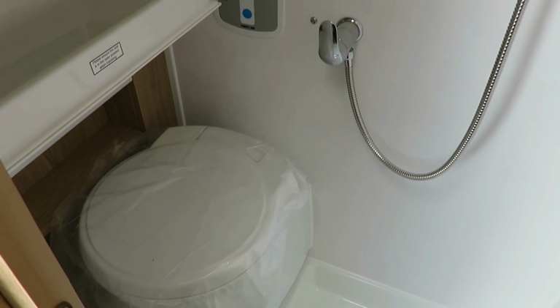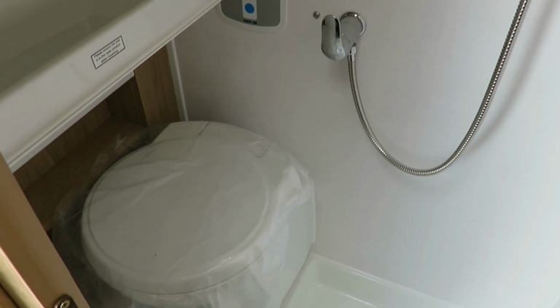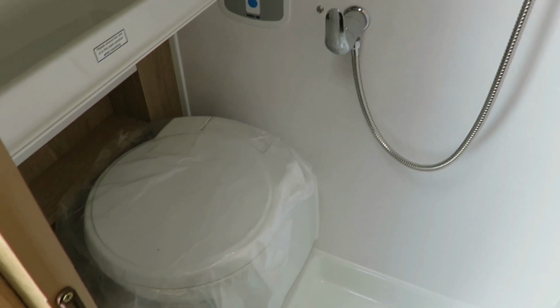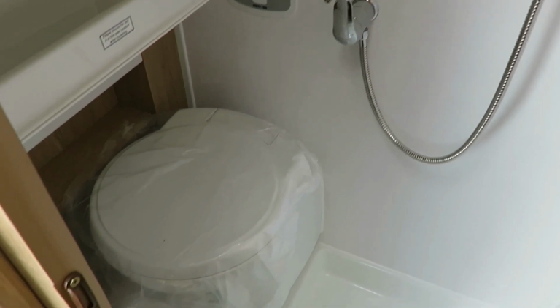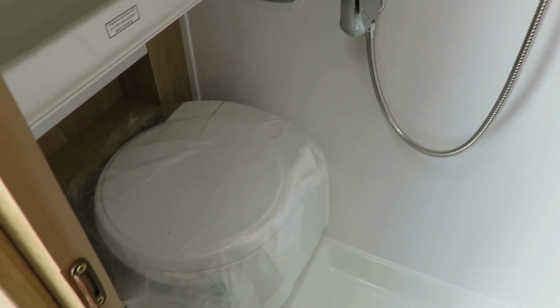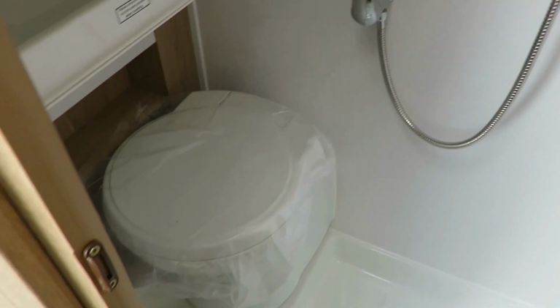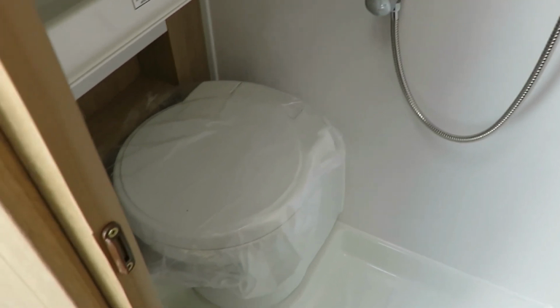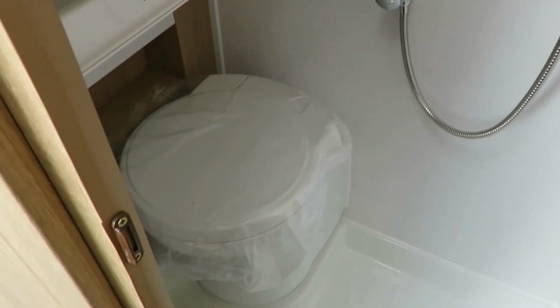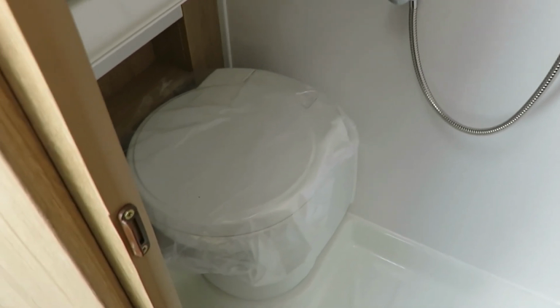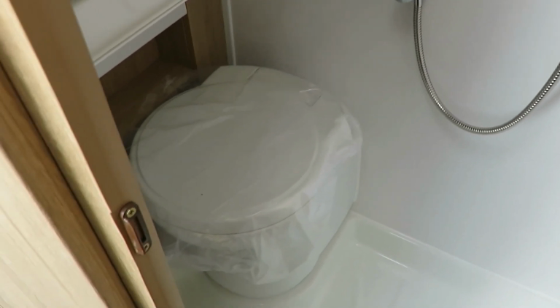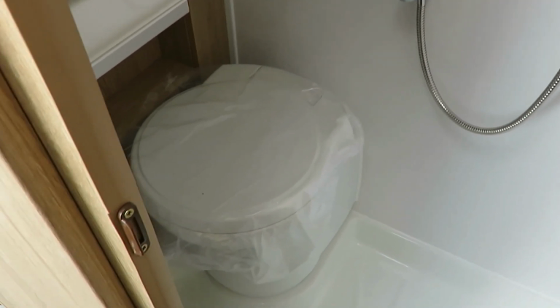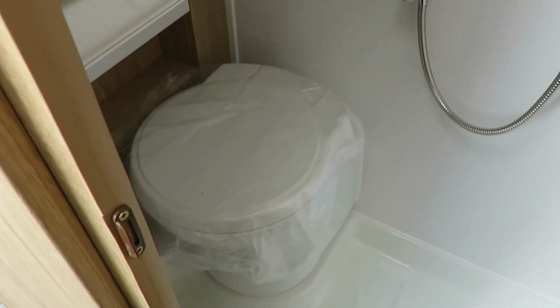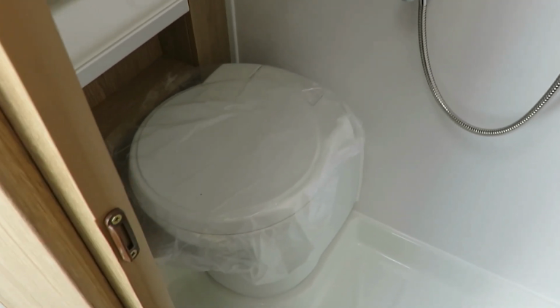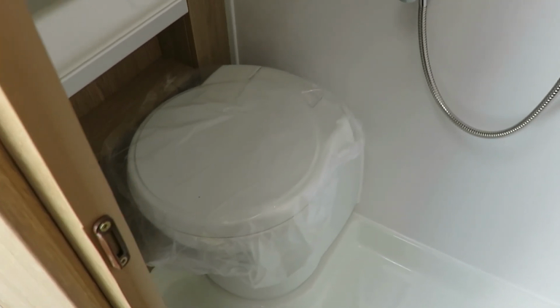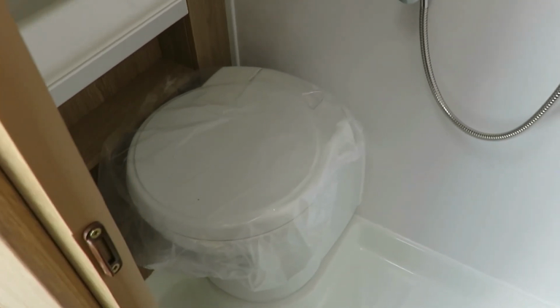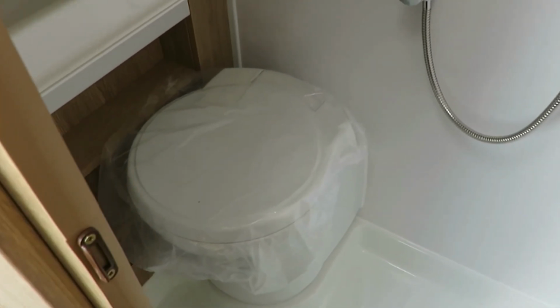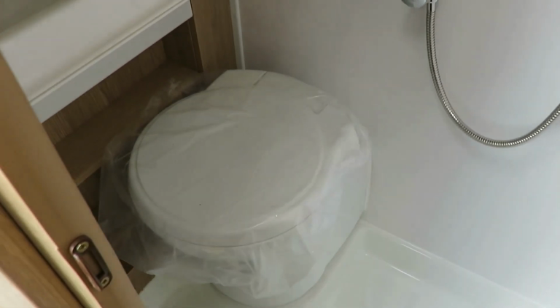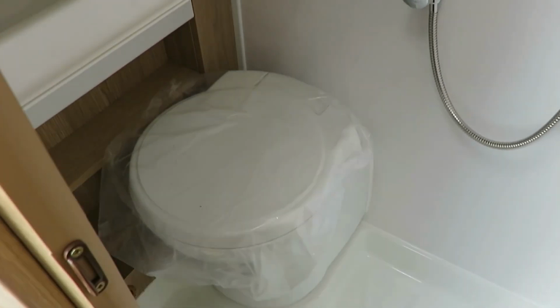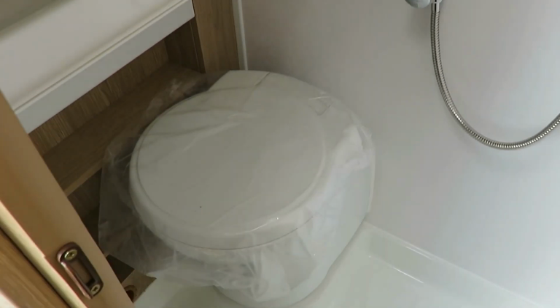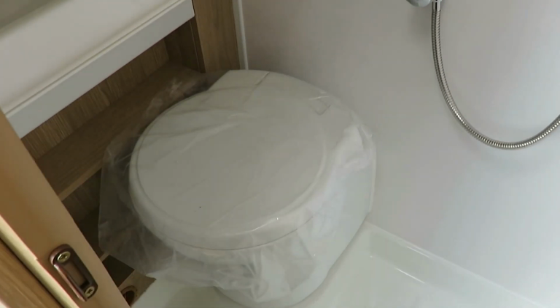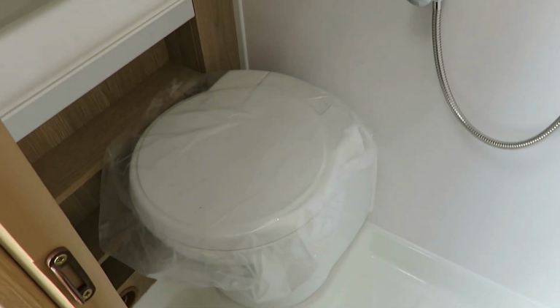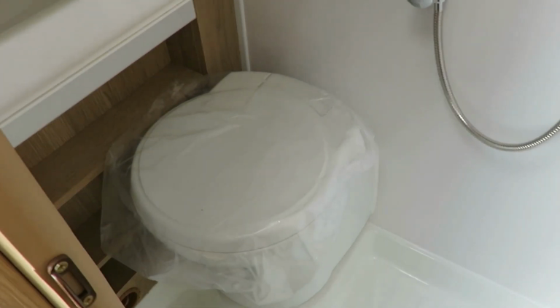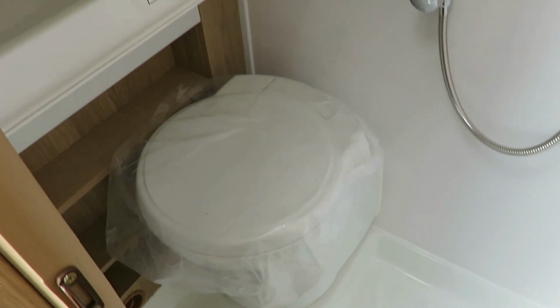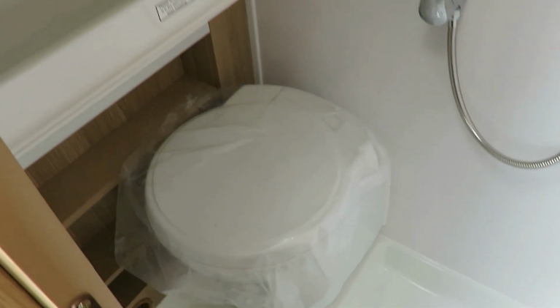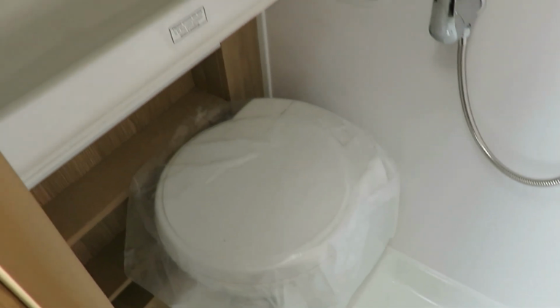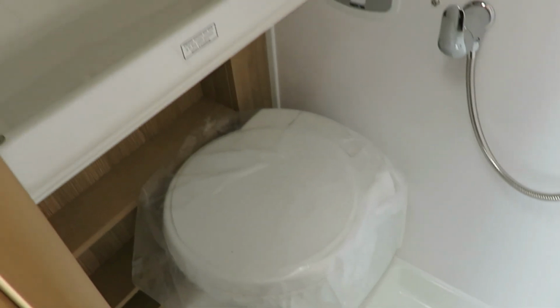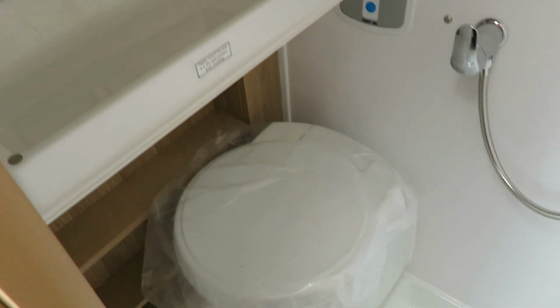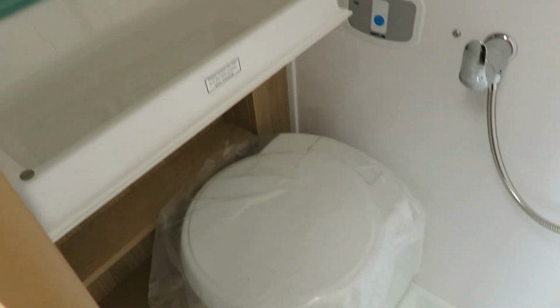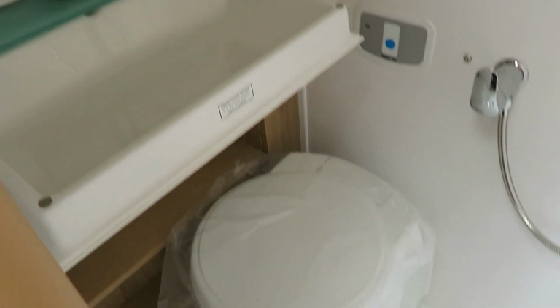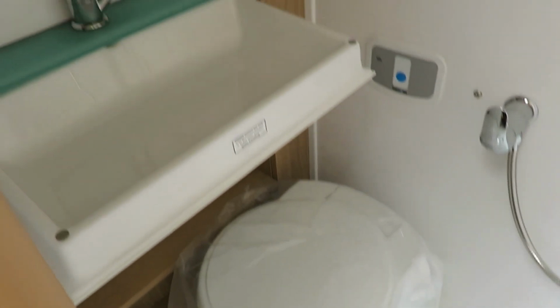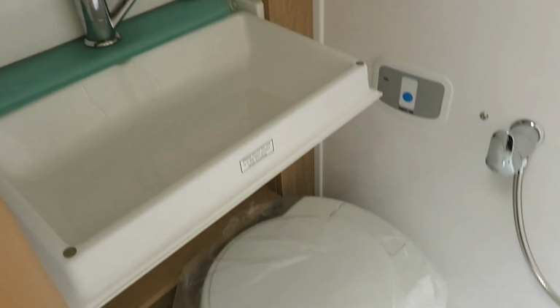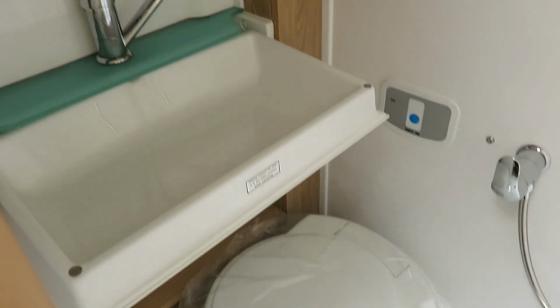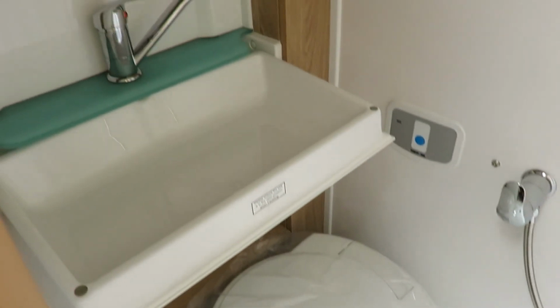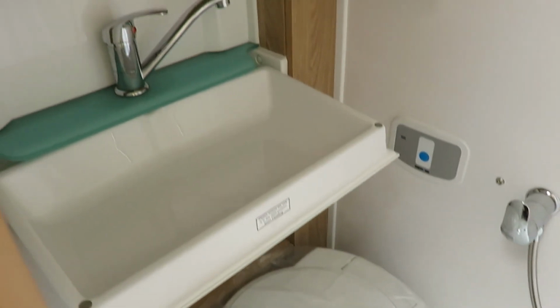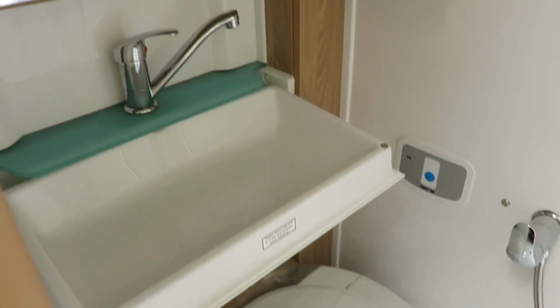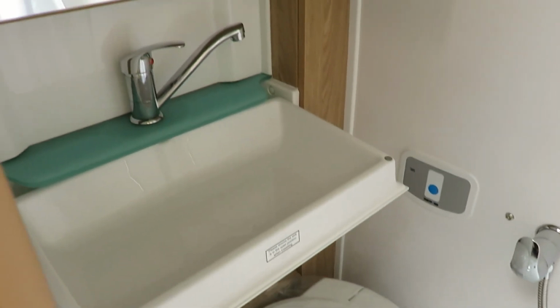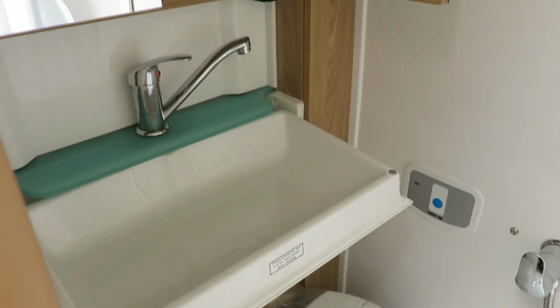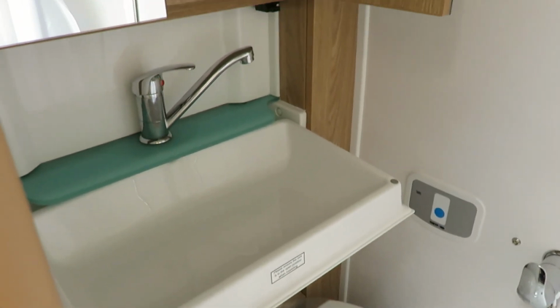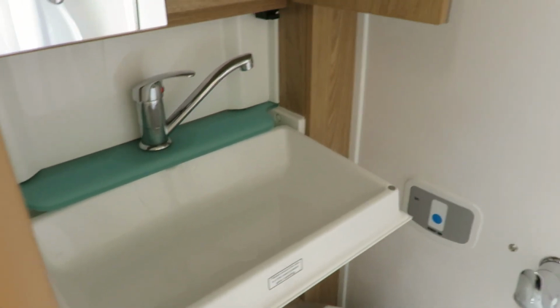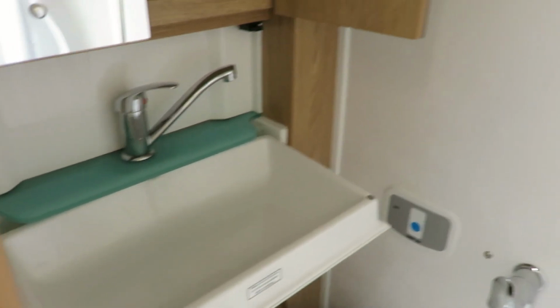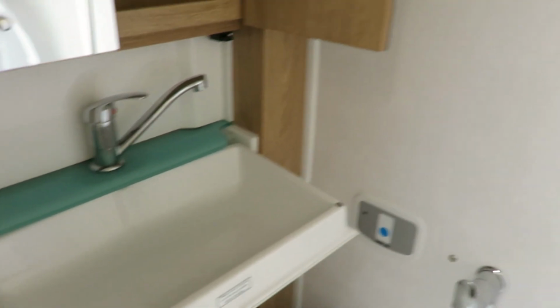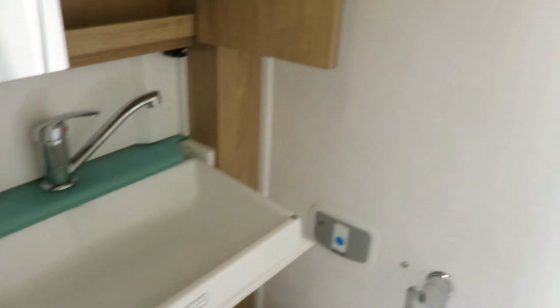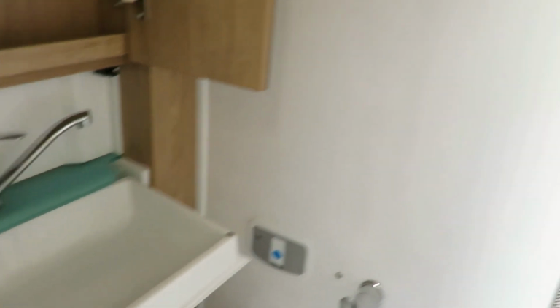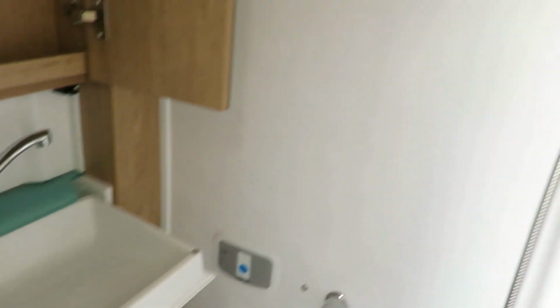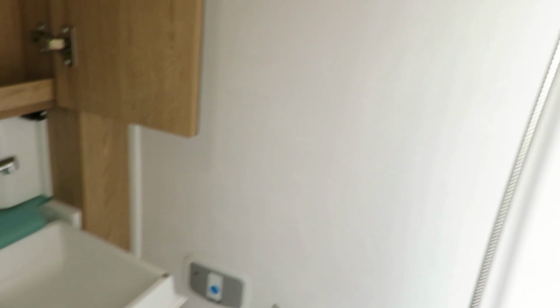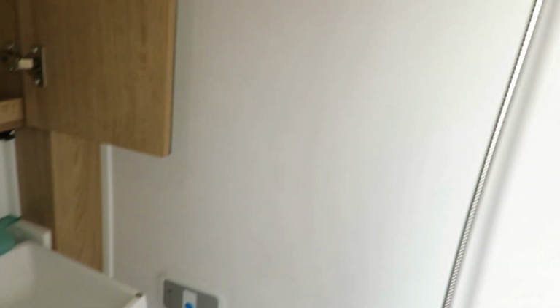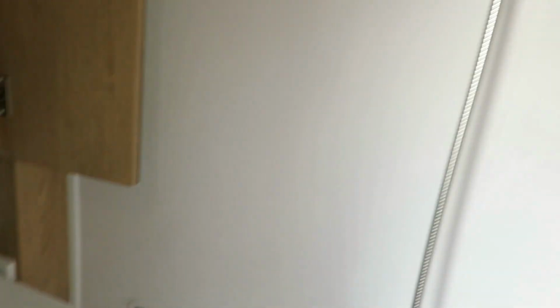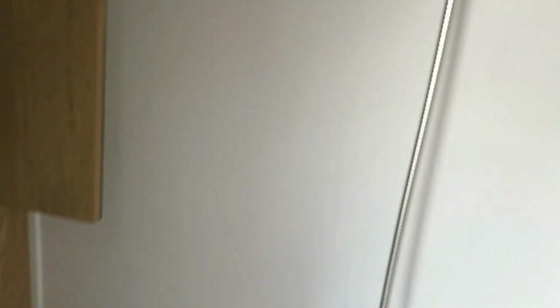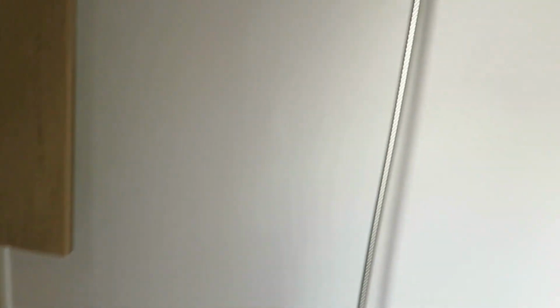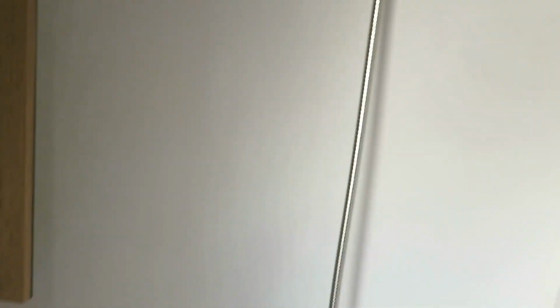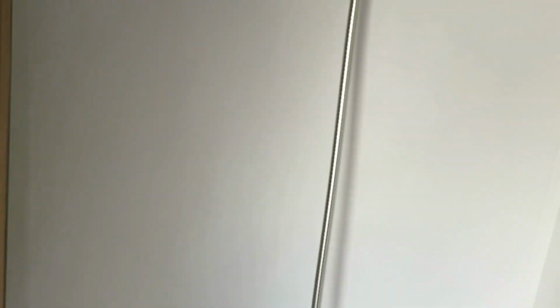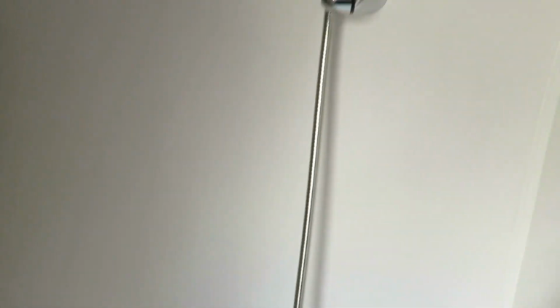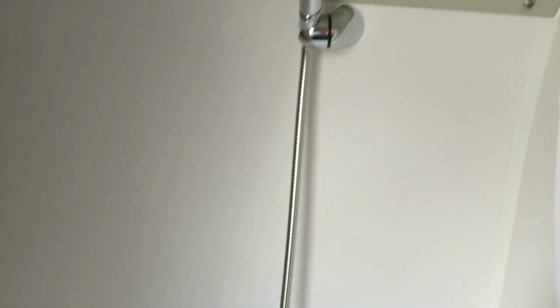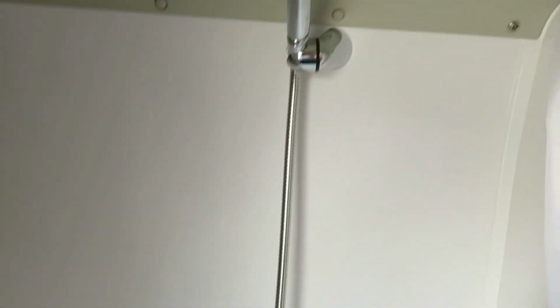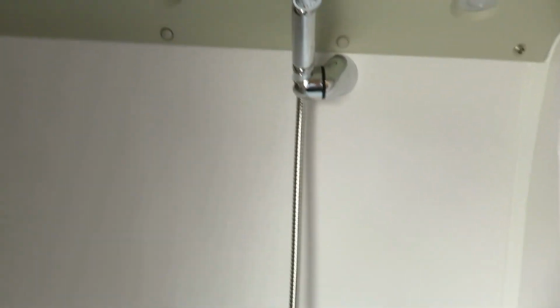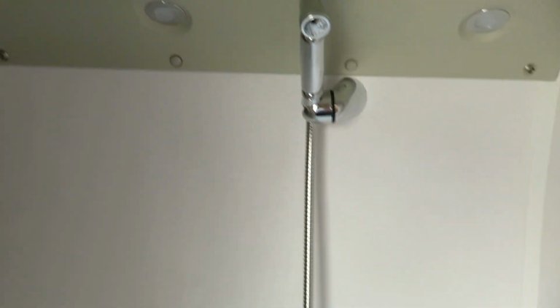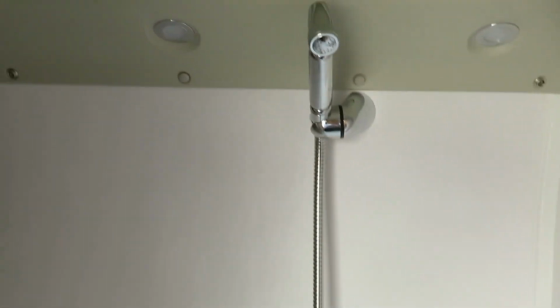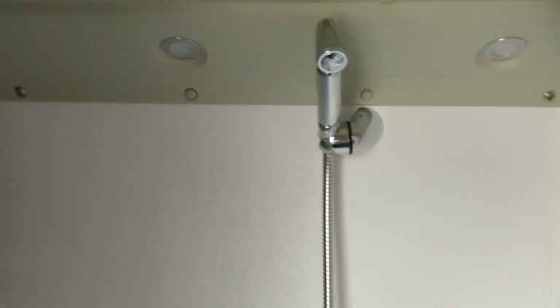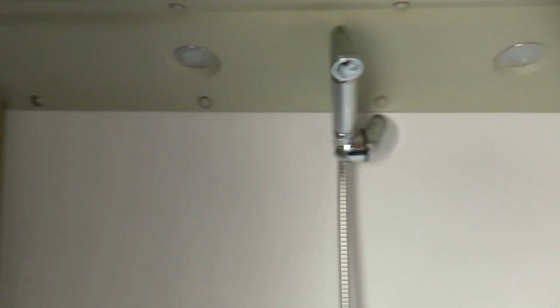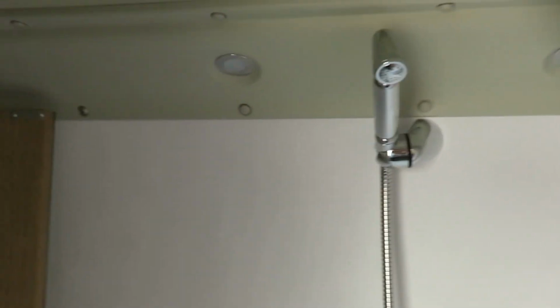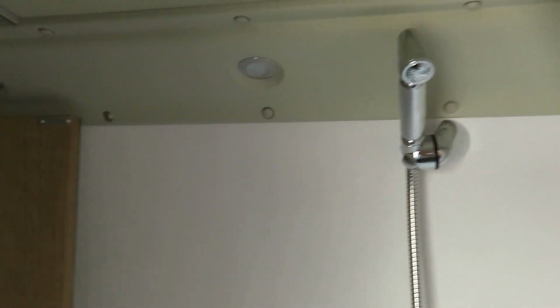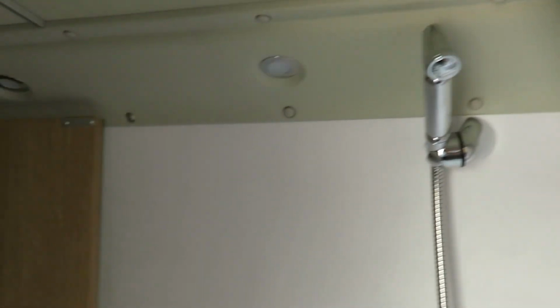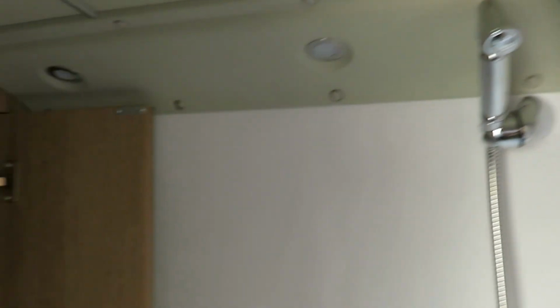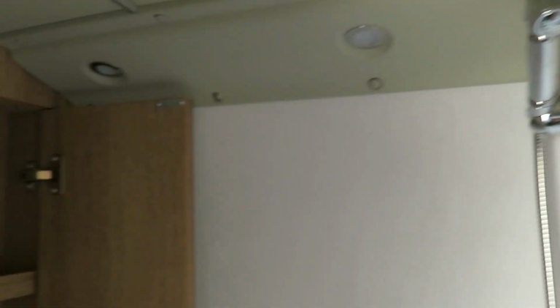In the washroom we have a cassette toilet, wash basin, shower and a handy storage cupboard.